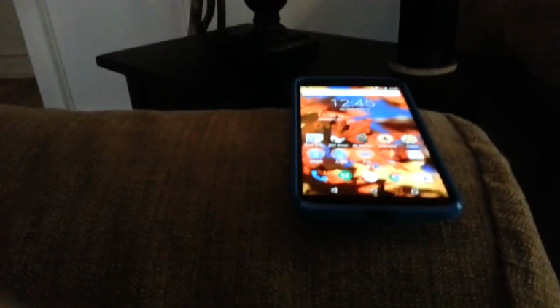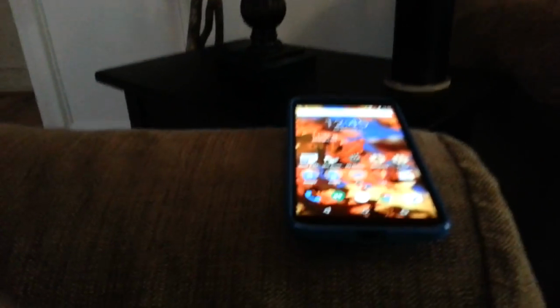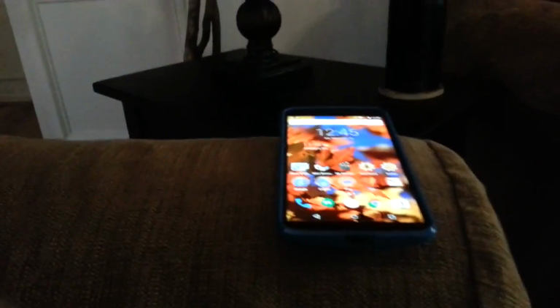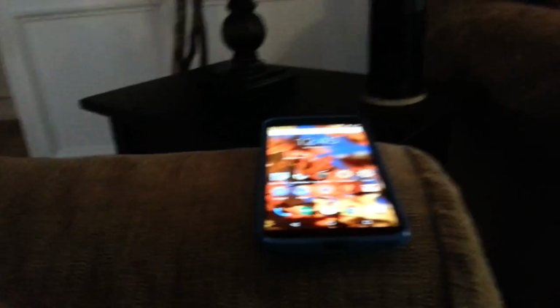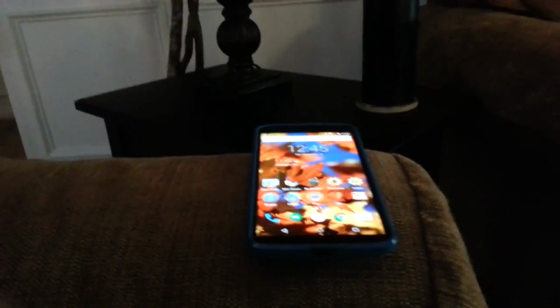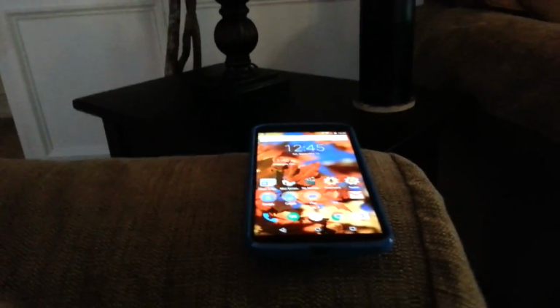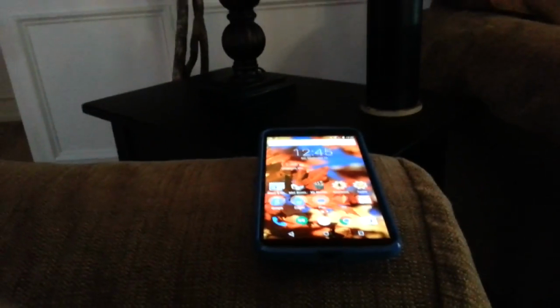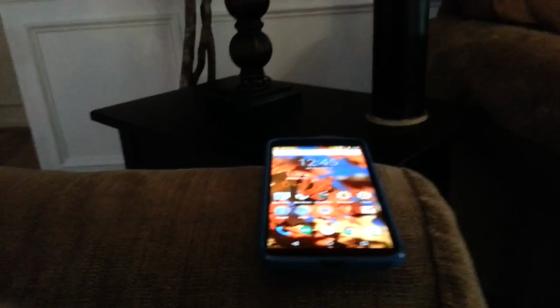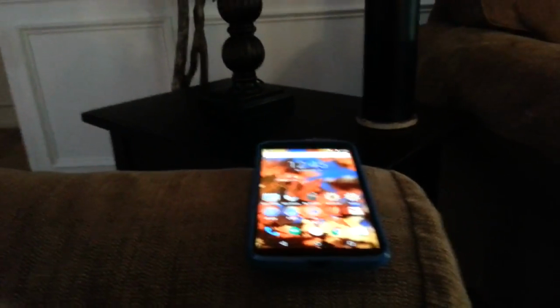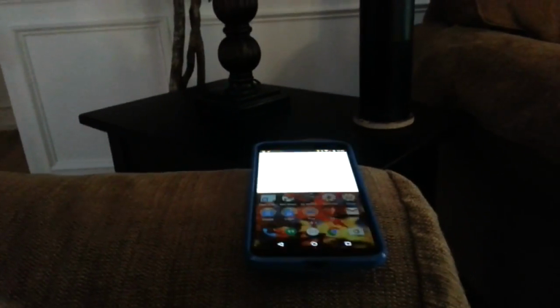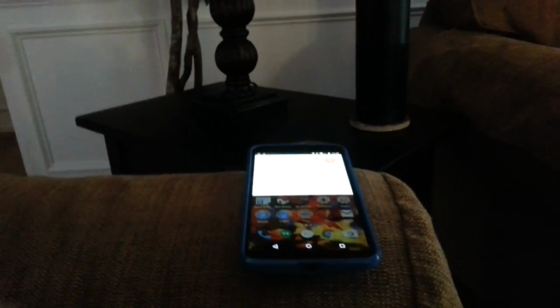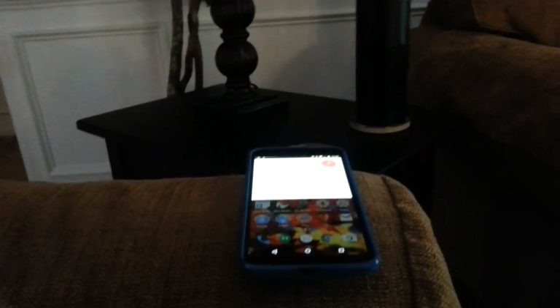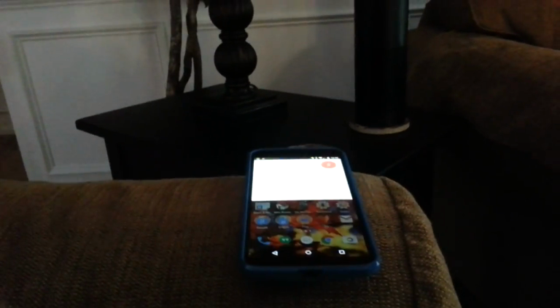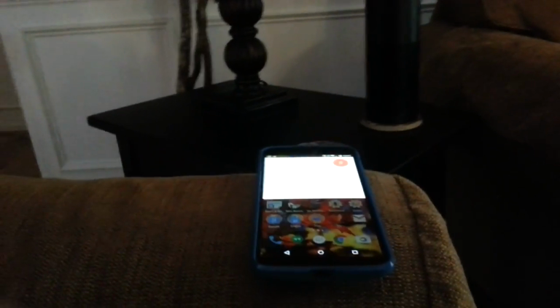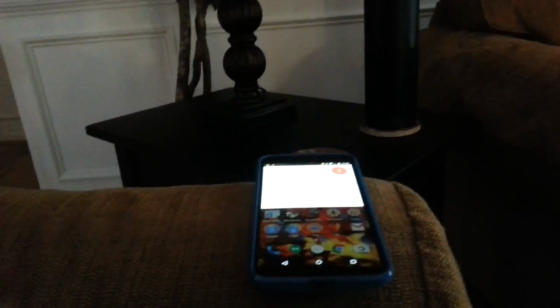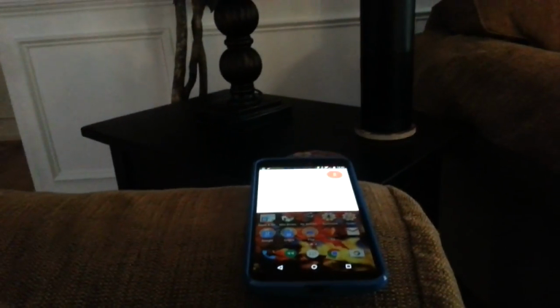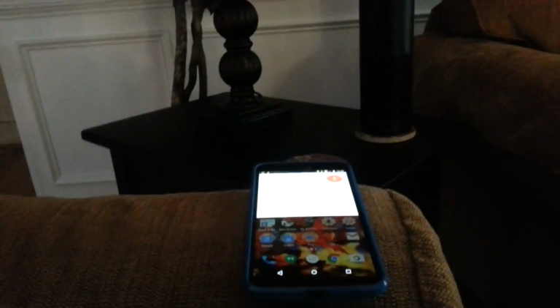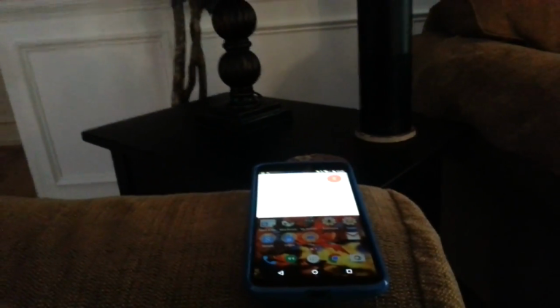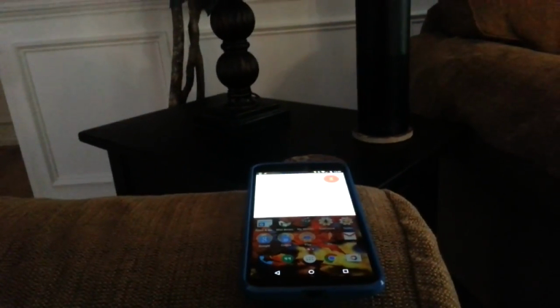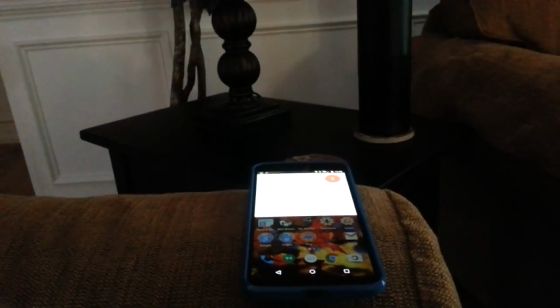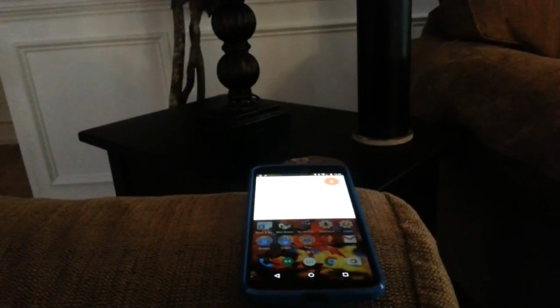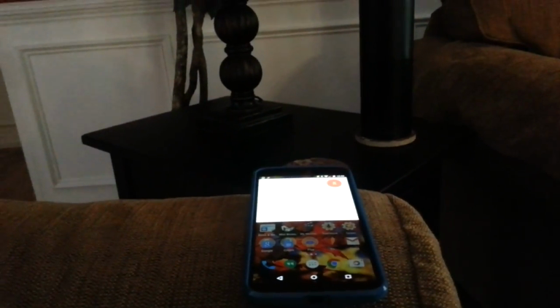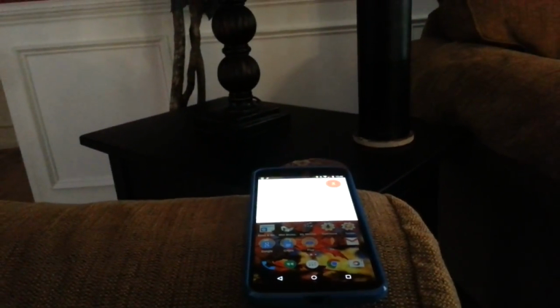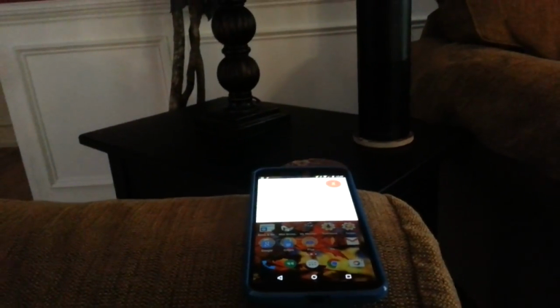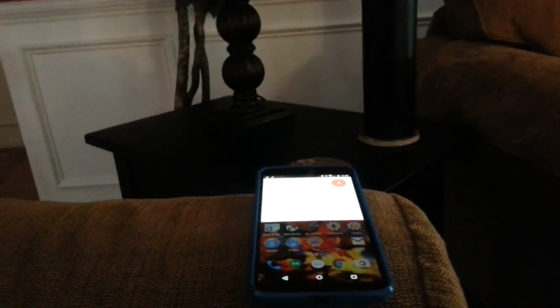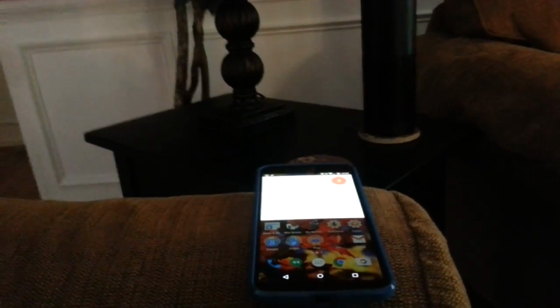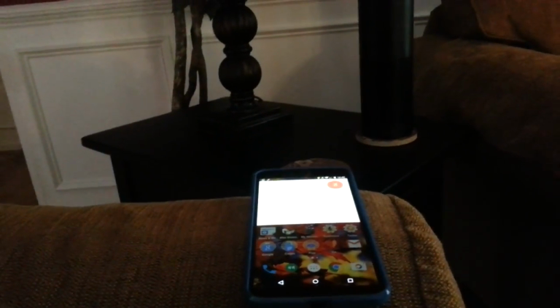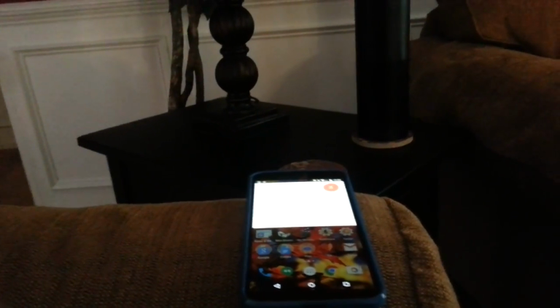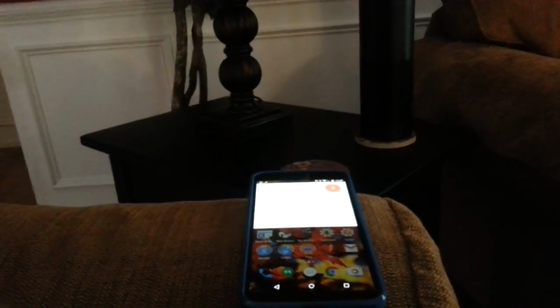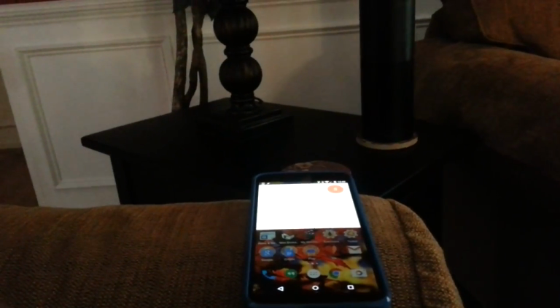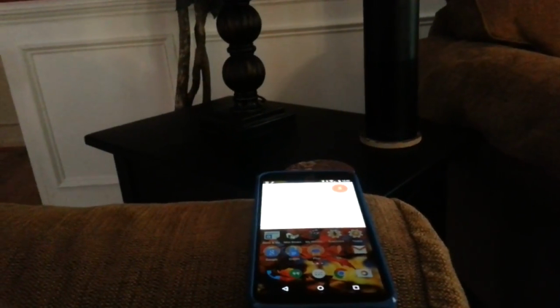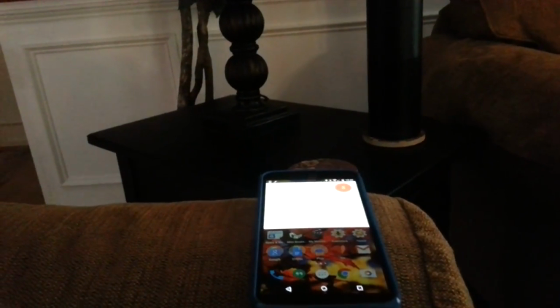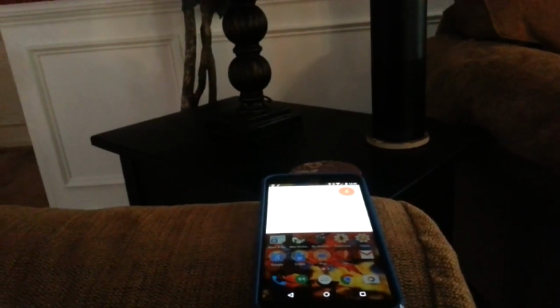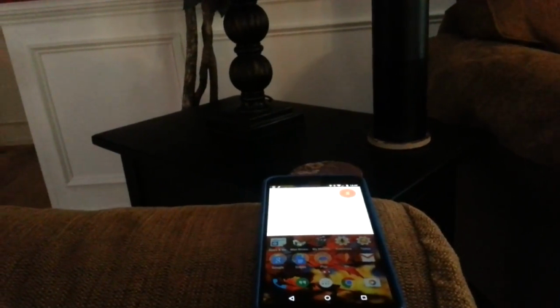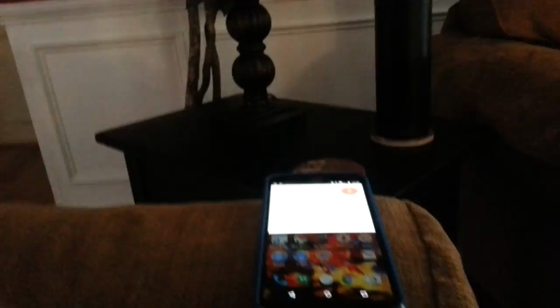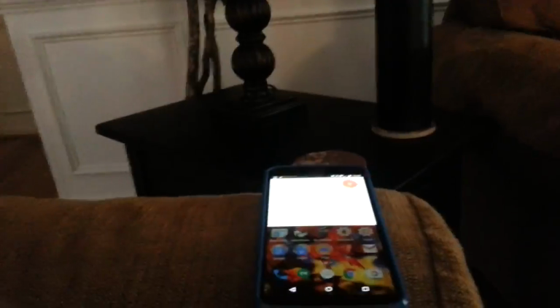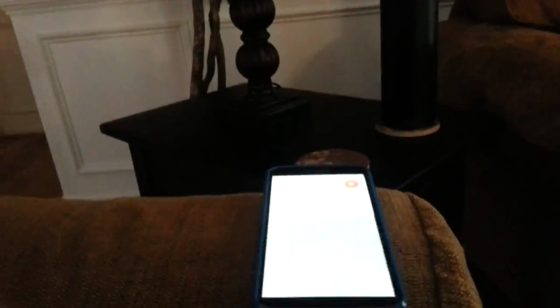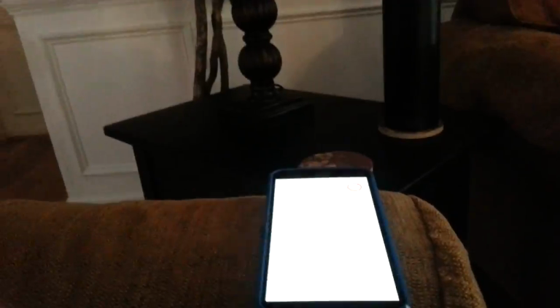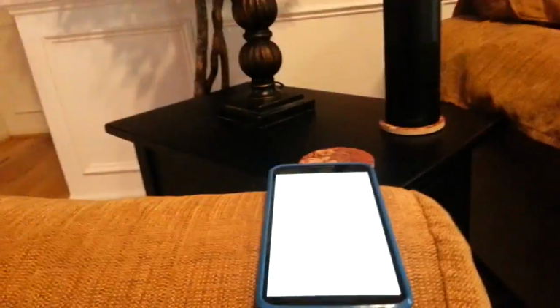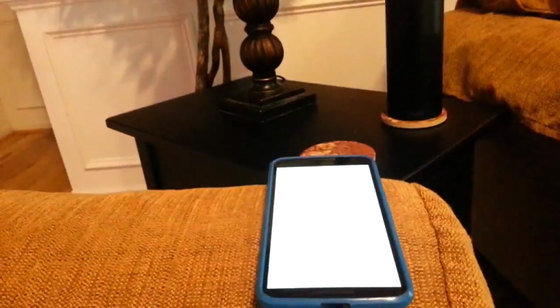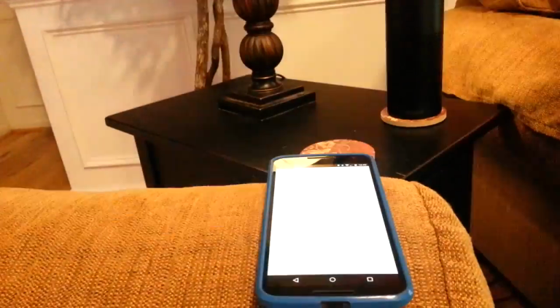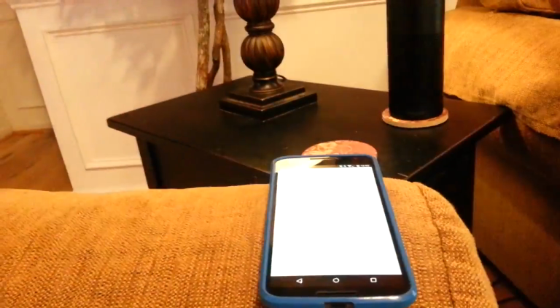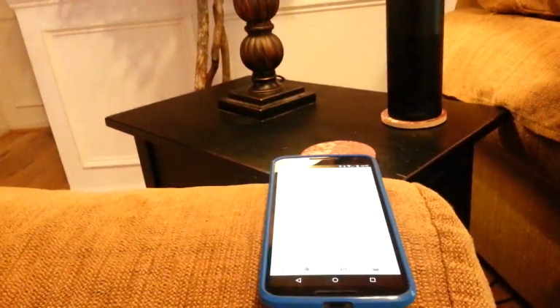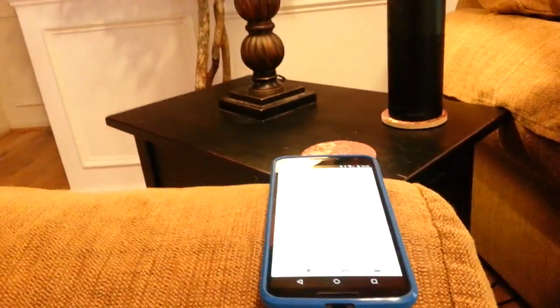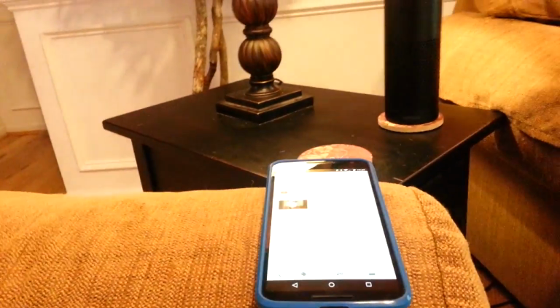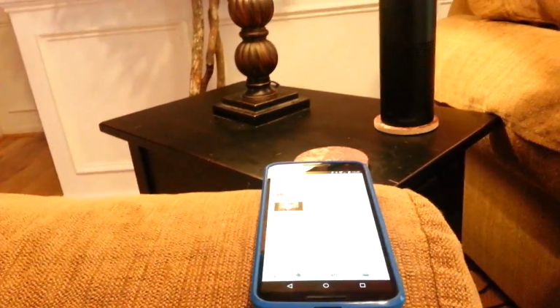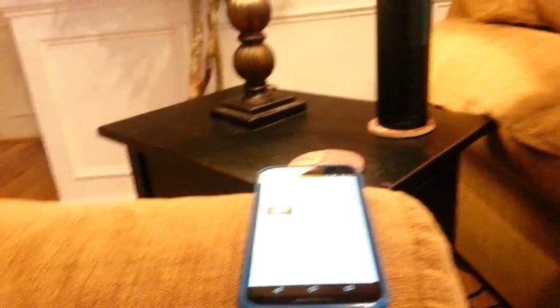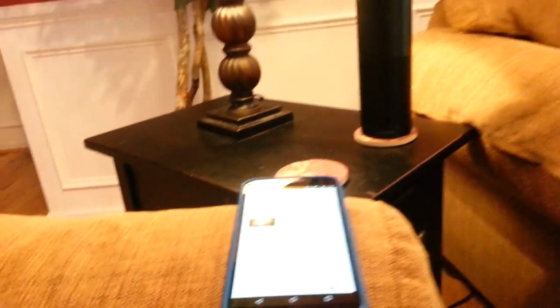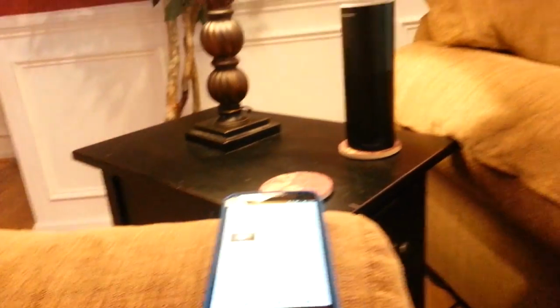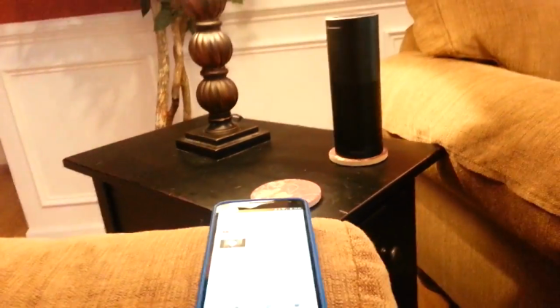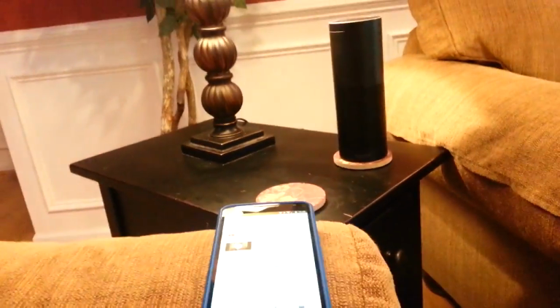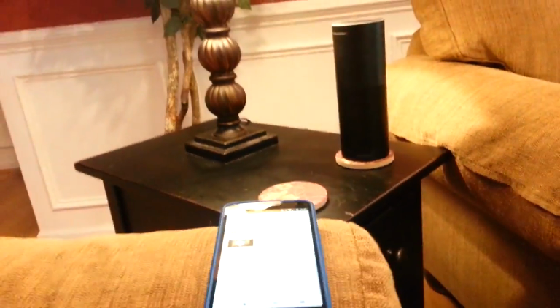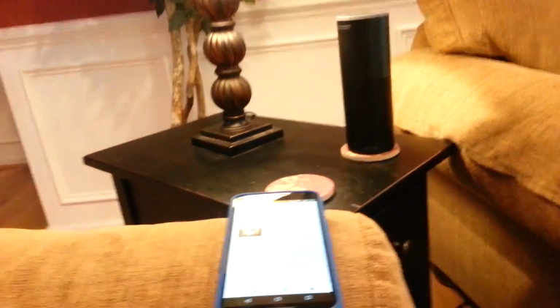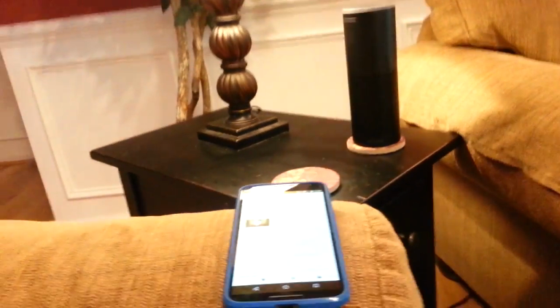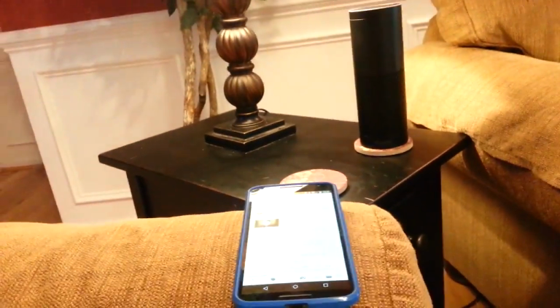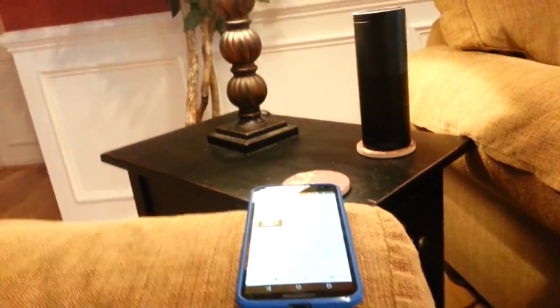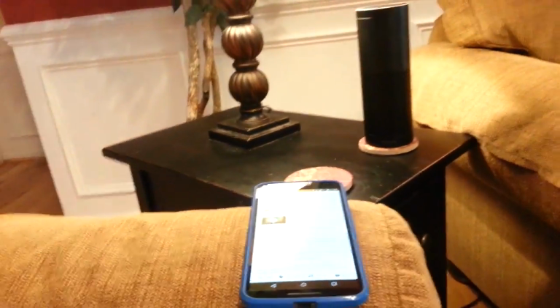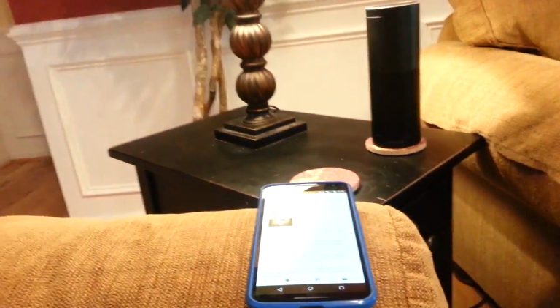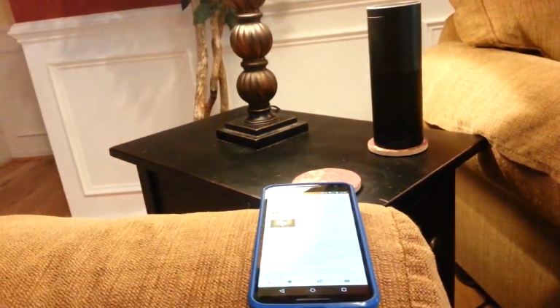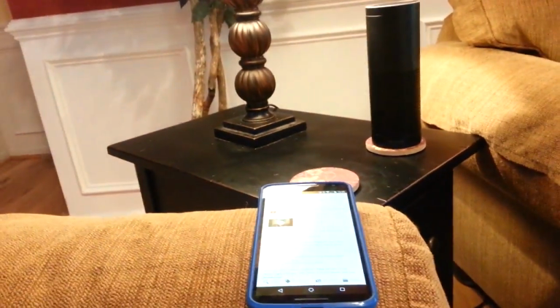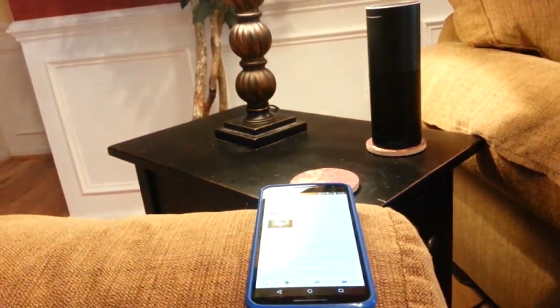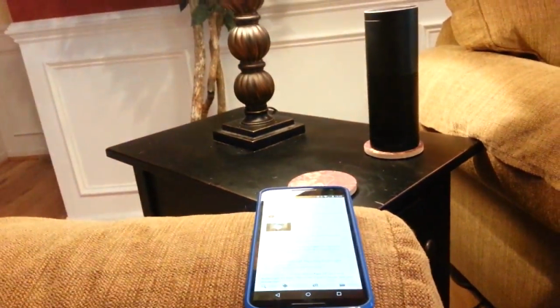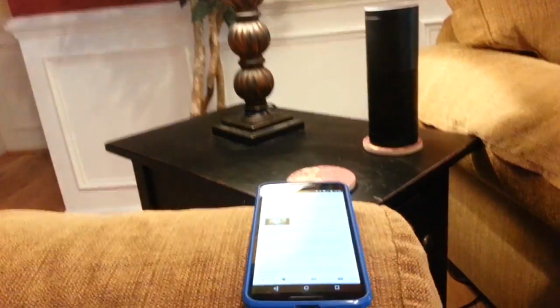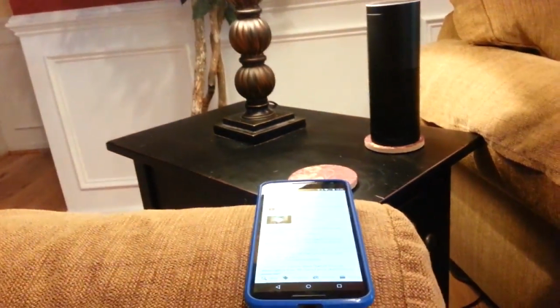Okay Google, turn on the great room light. Living room light is on. Living room table light is on.